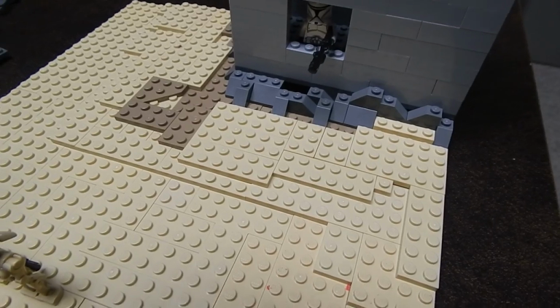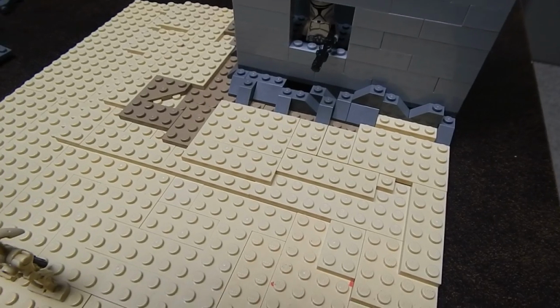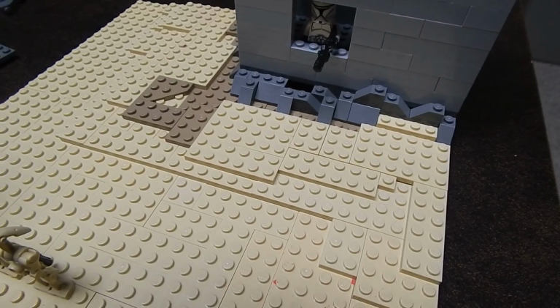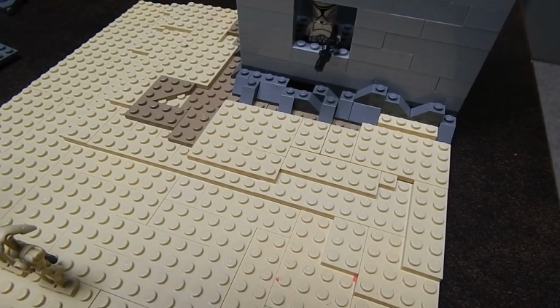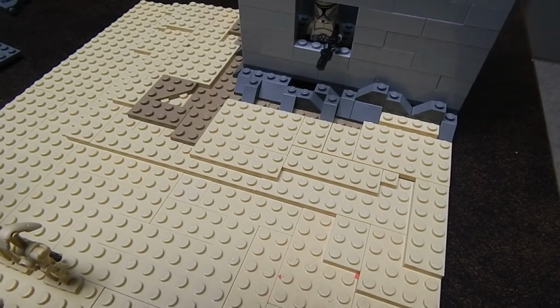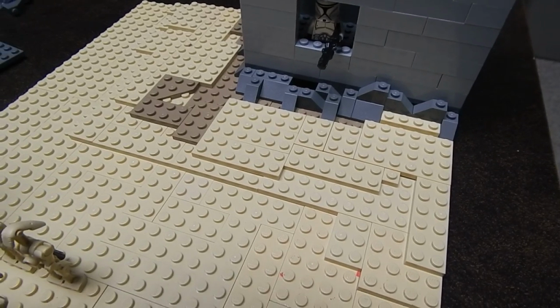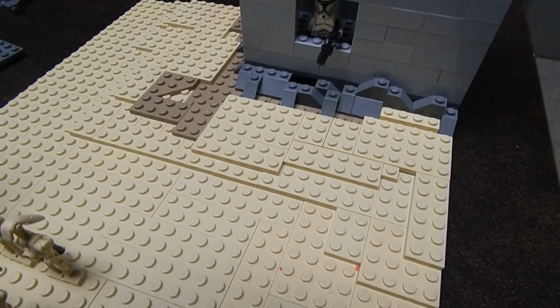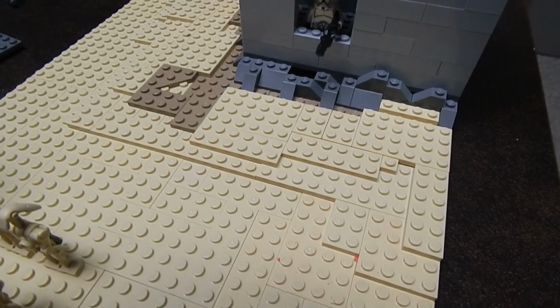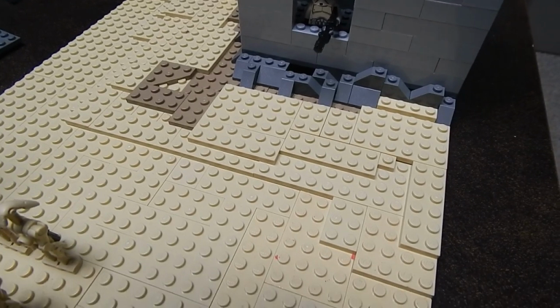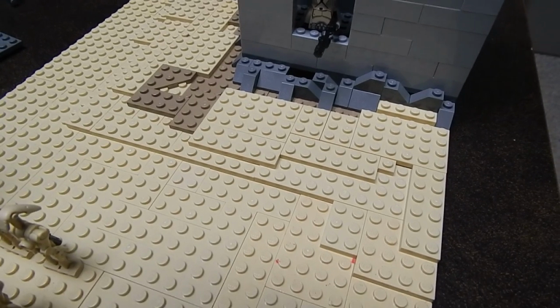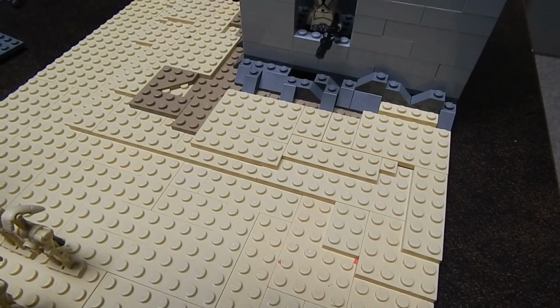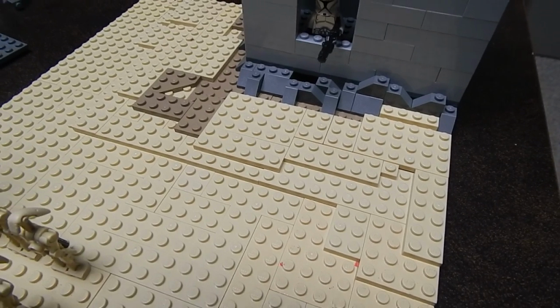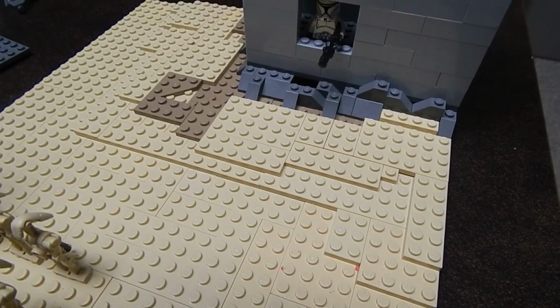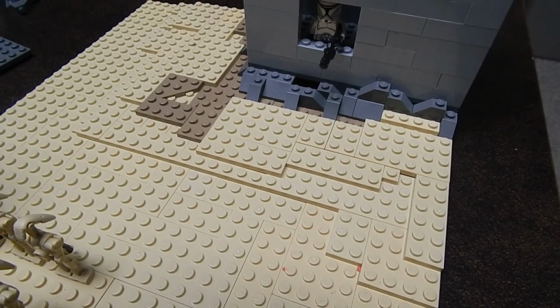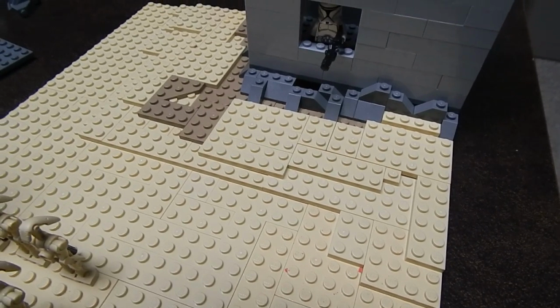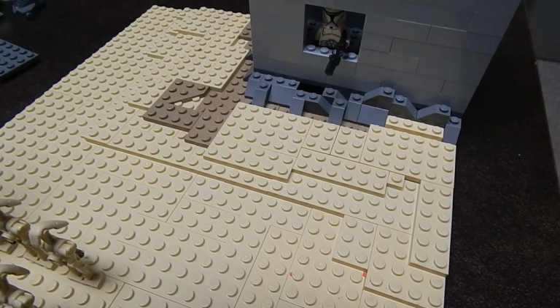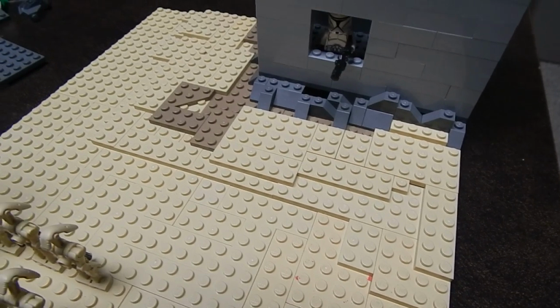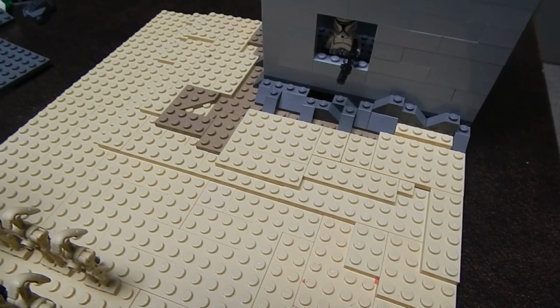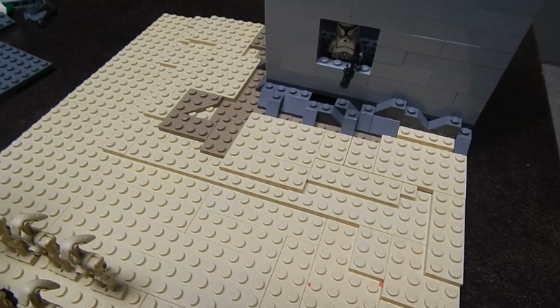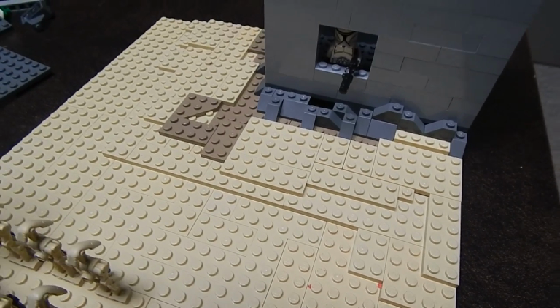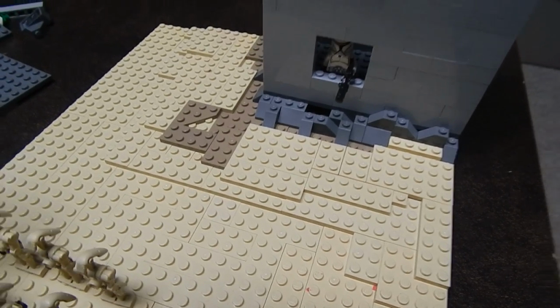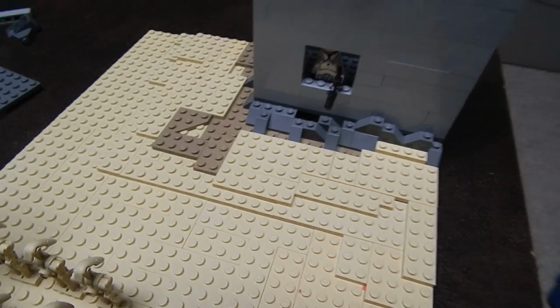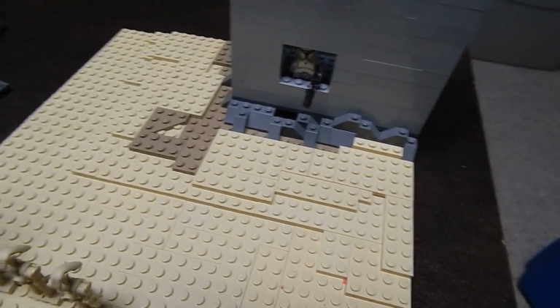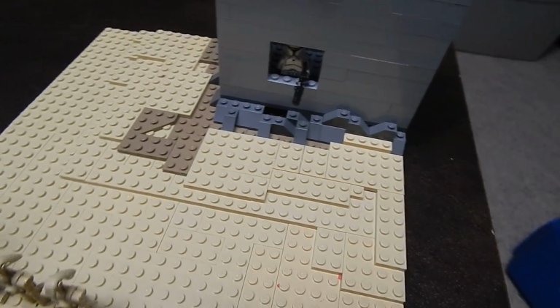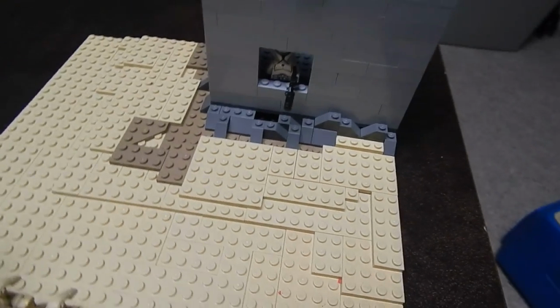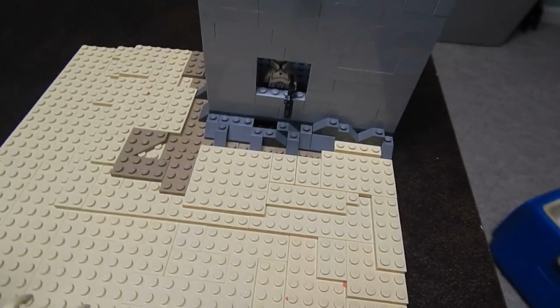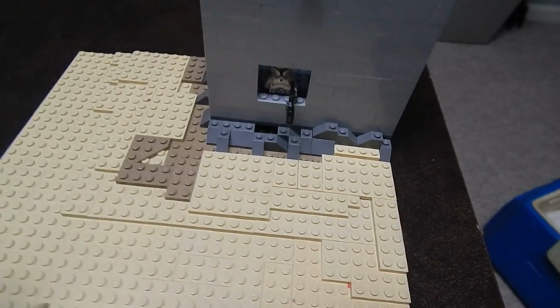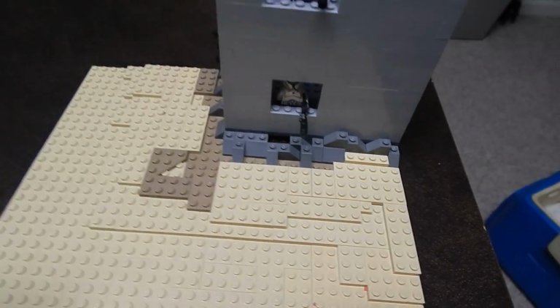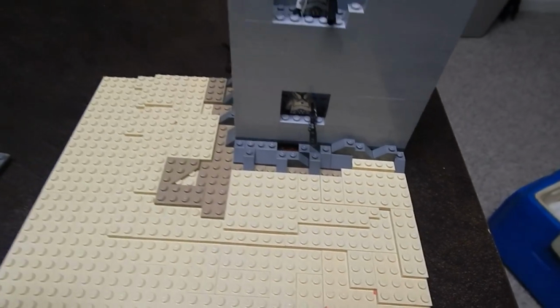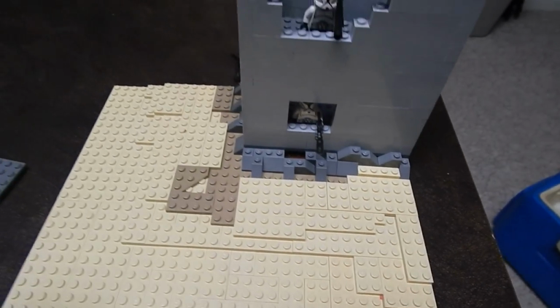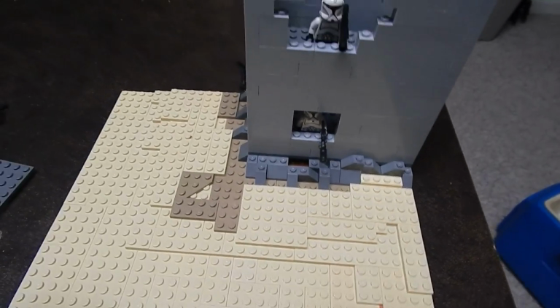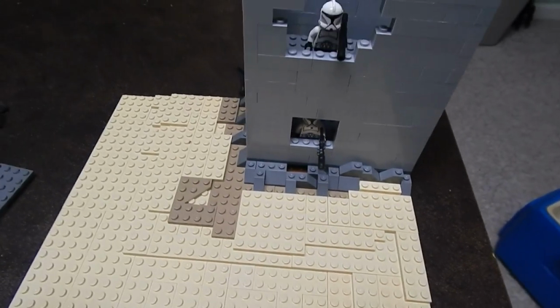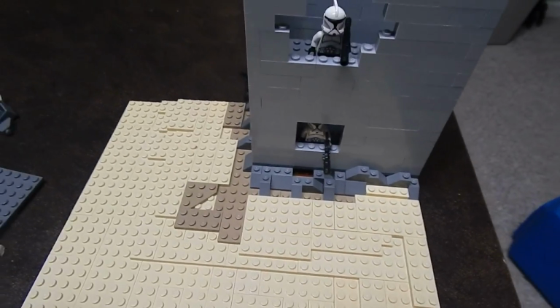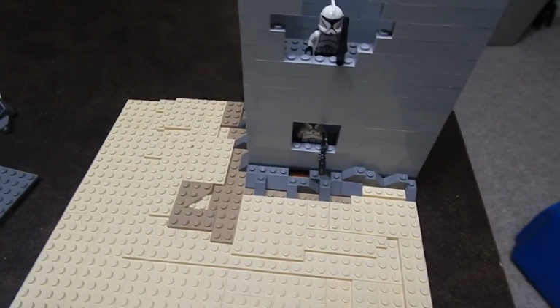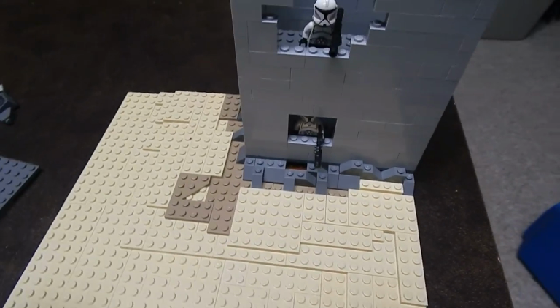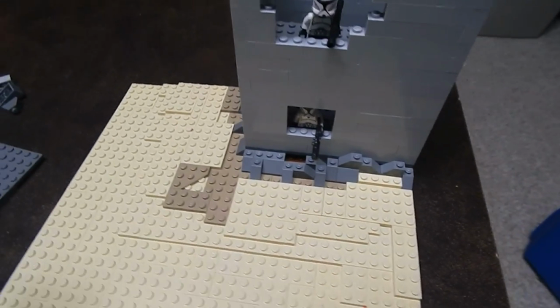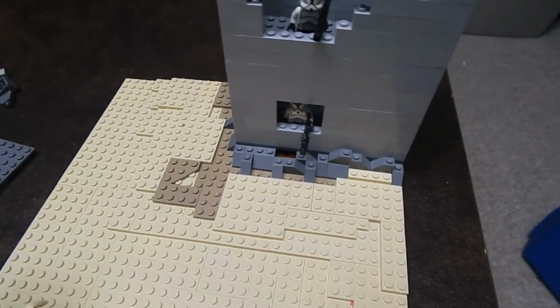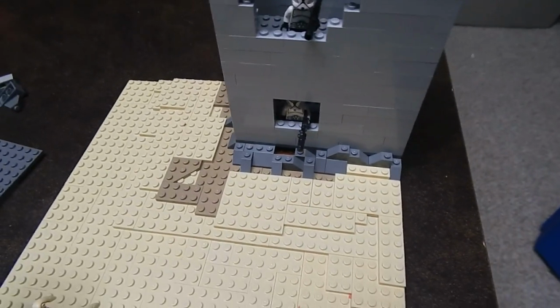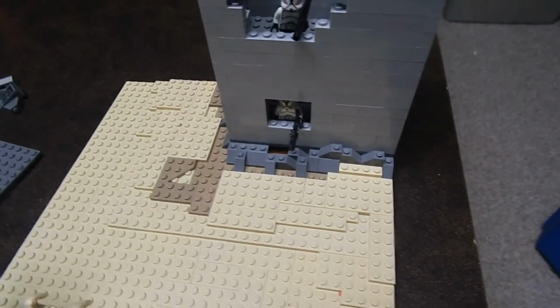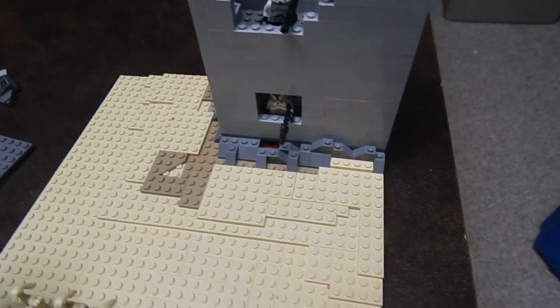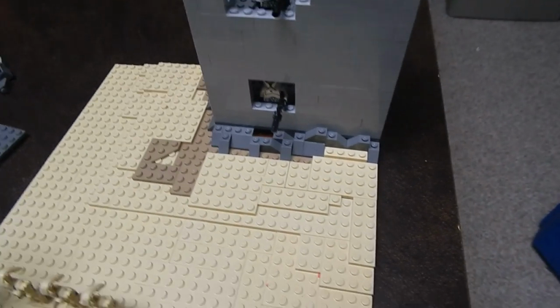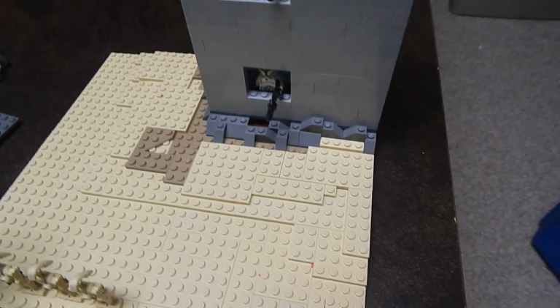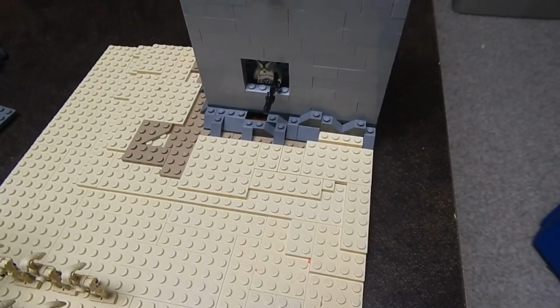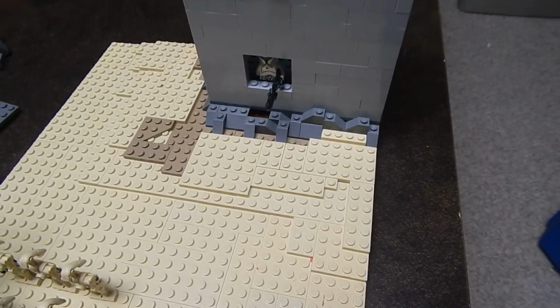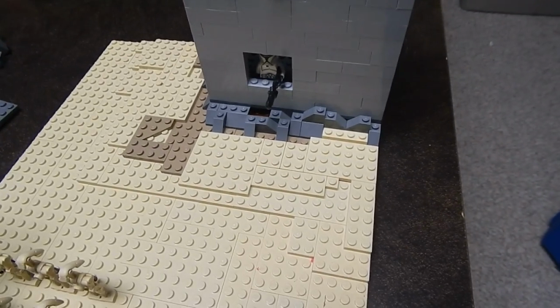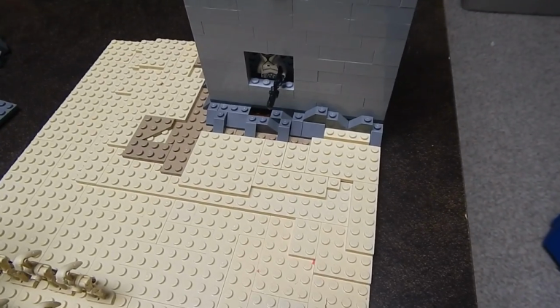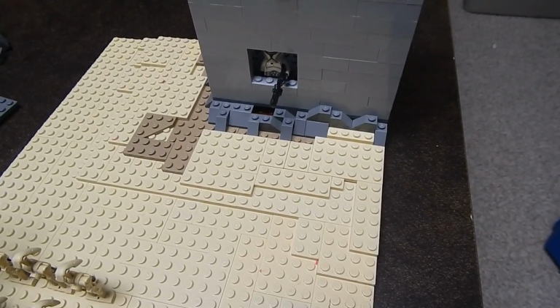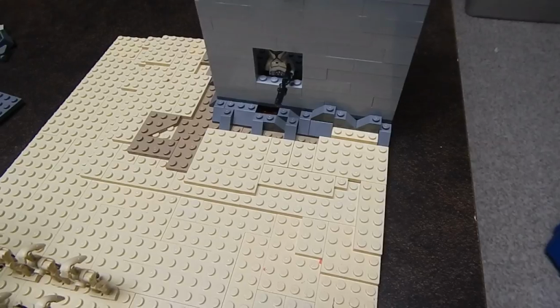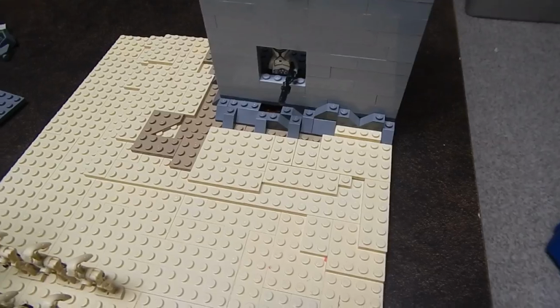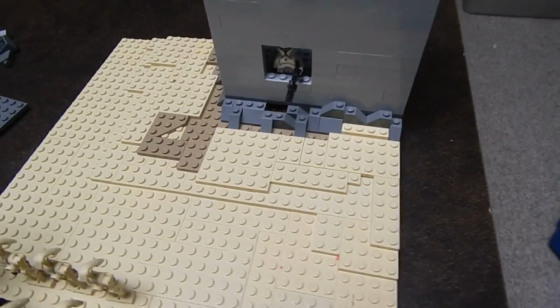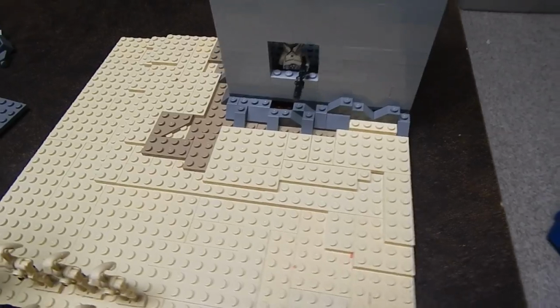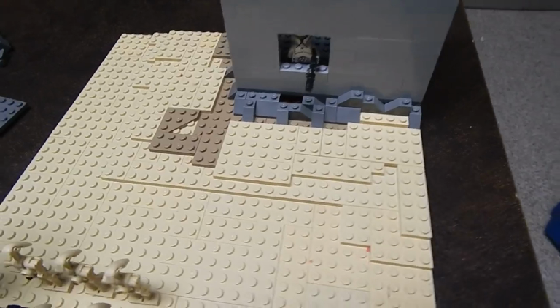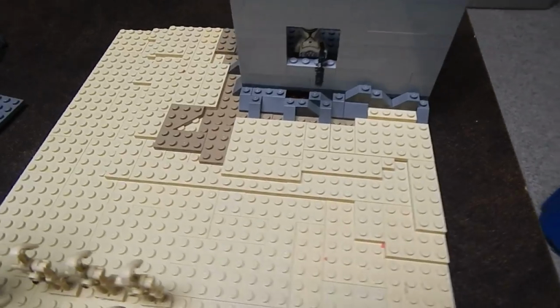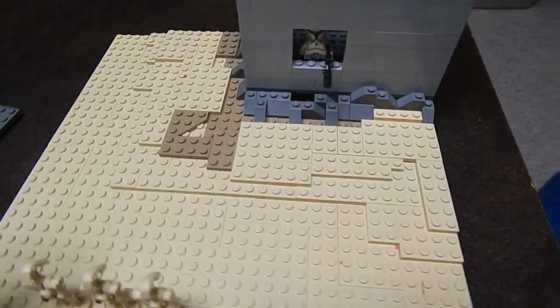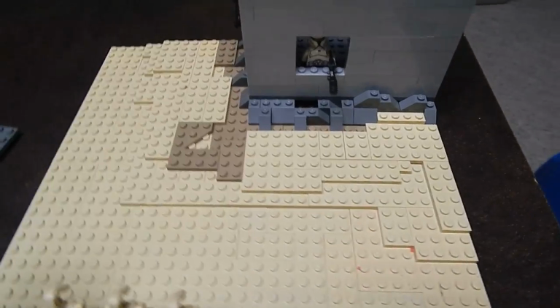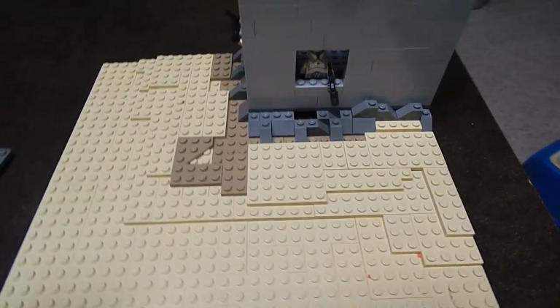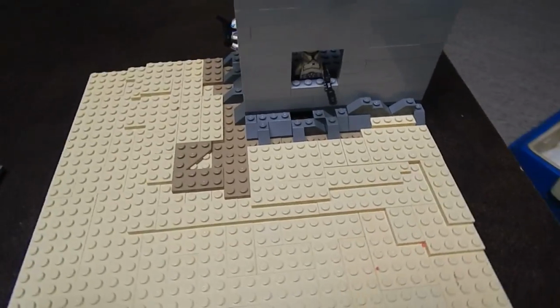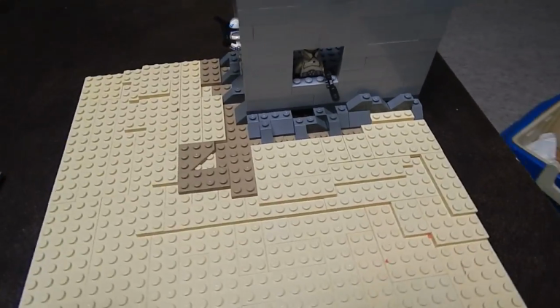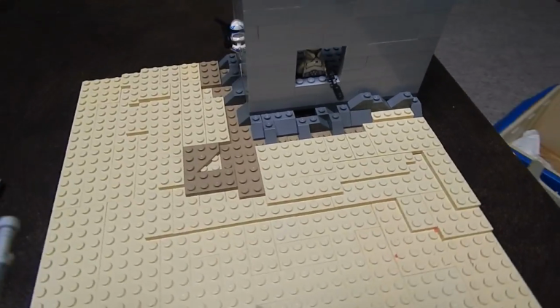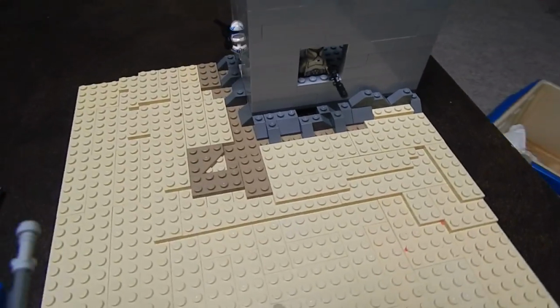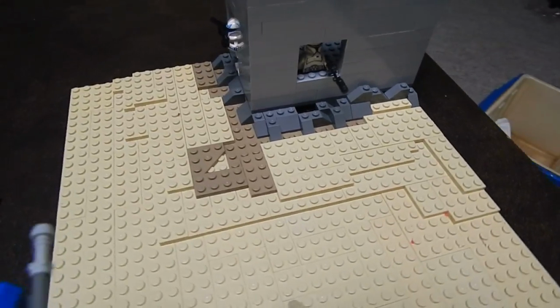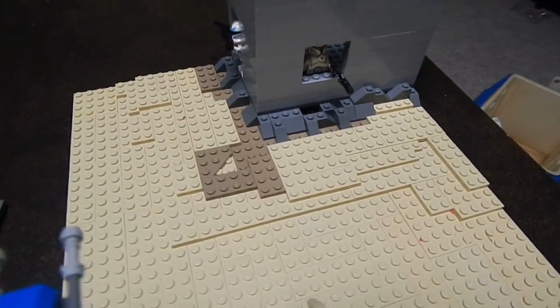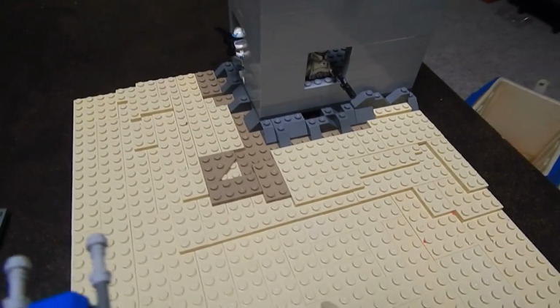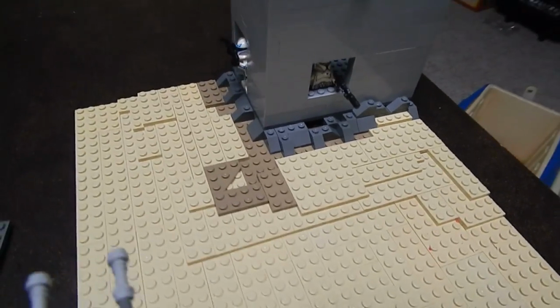Hey guys, what's up? It's me, Prakadzik Studios. This is going to be a LEGO update. I know I haven't done one in a while, so let's go ahead and get started.